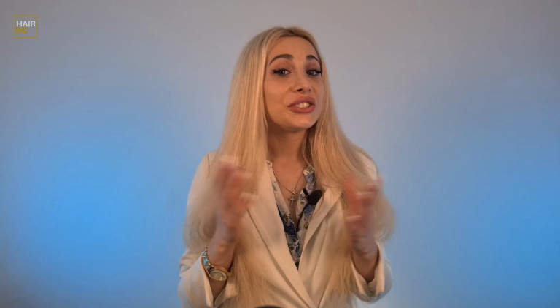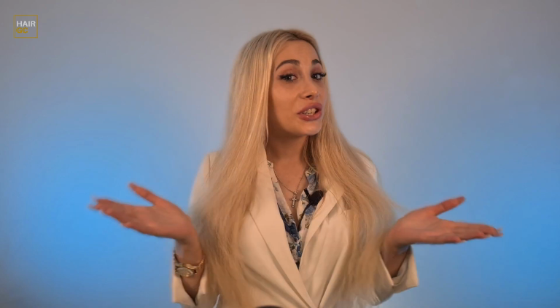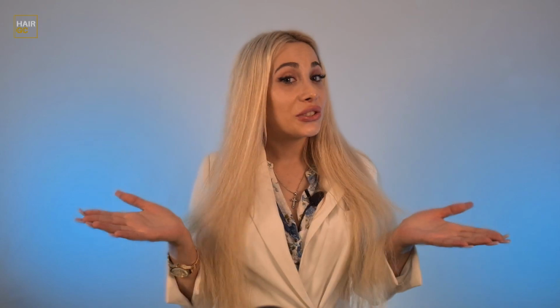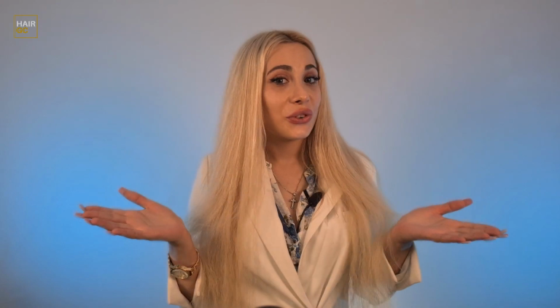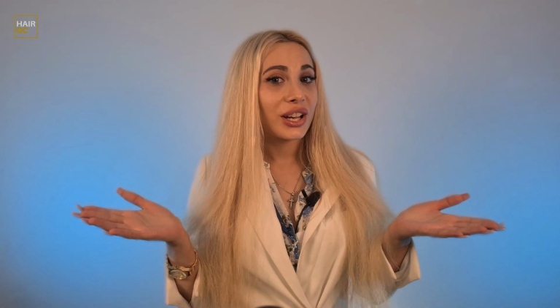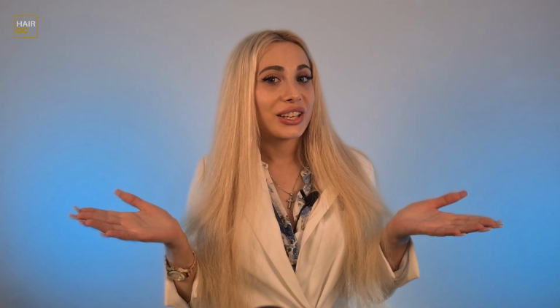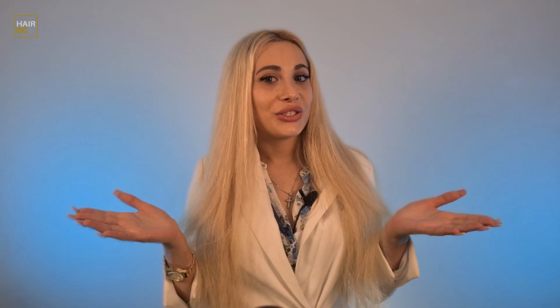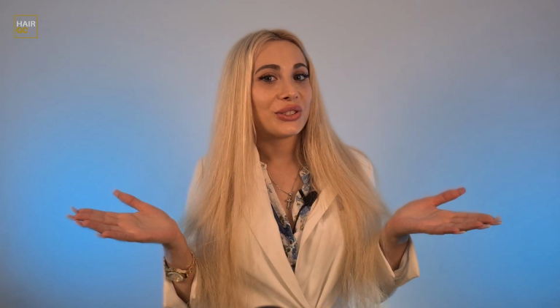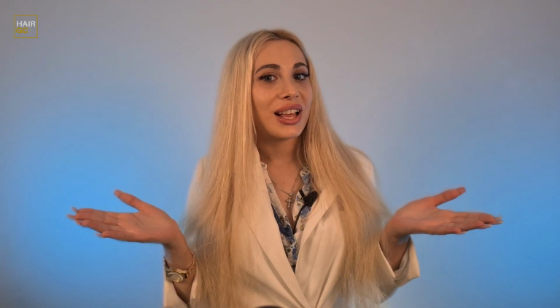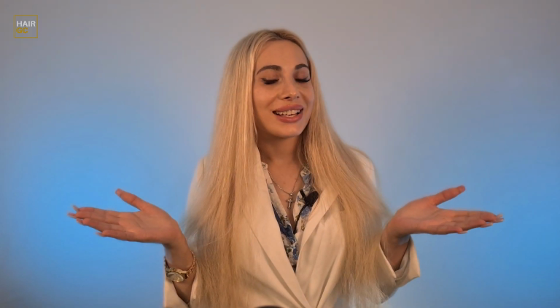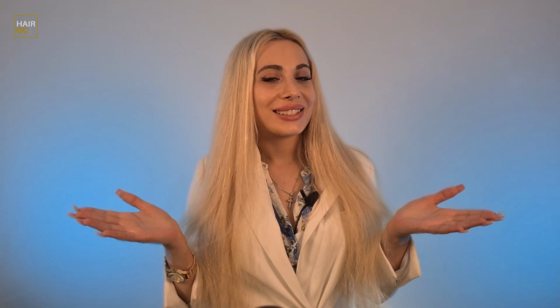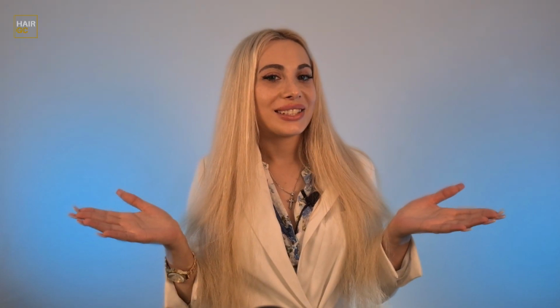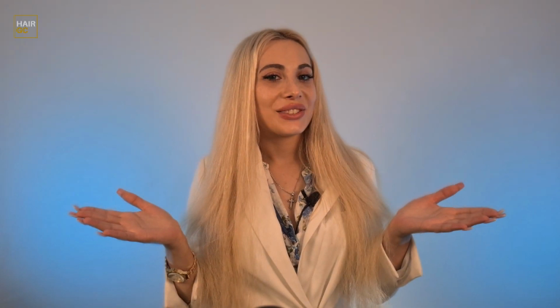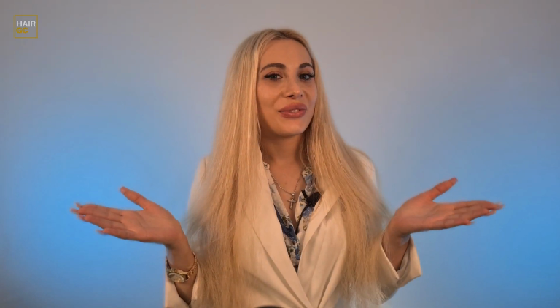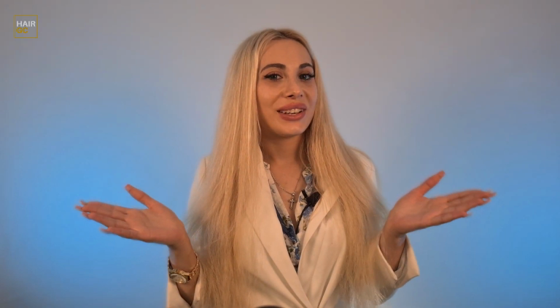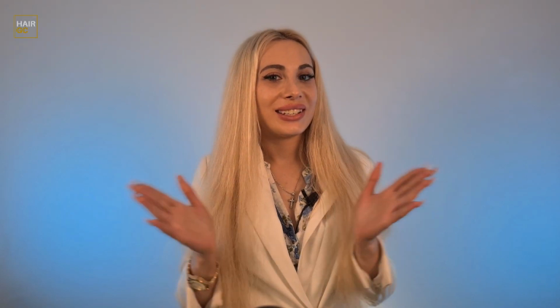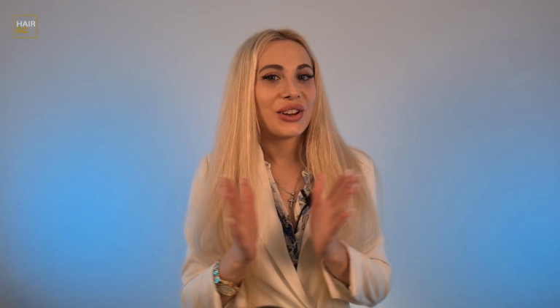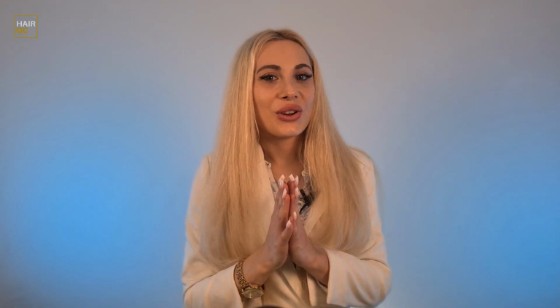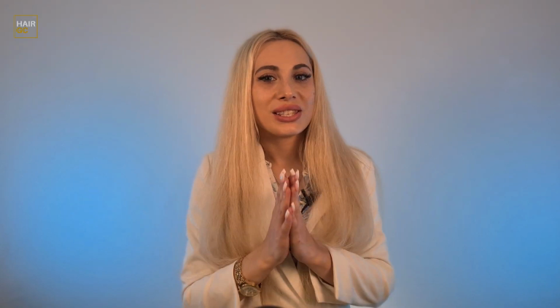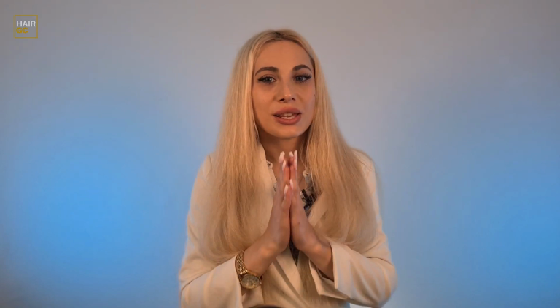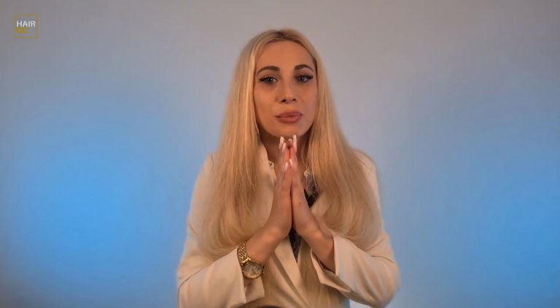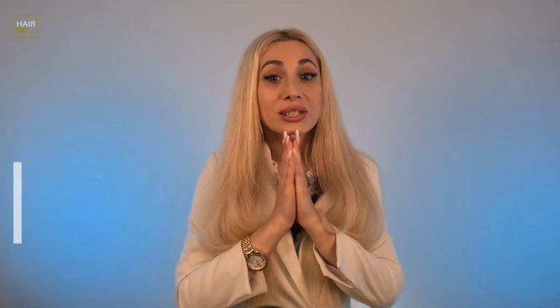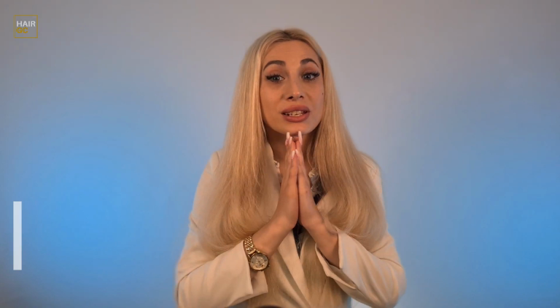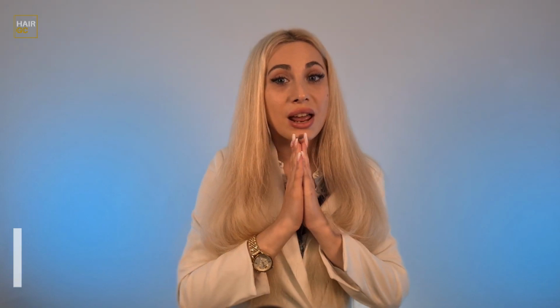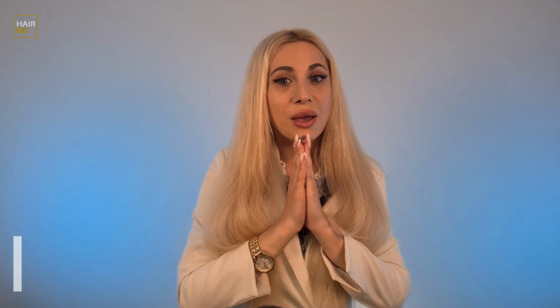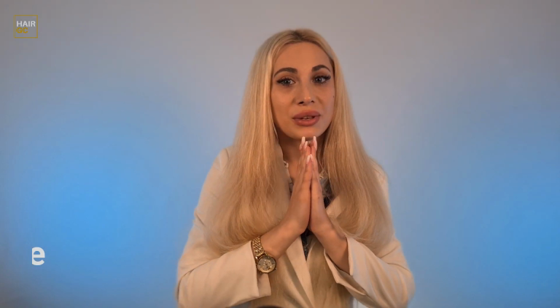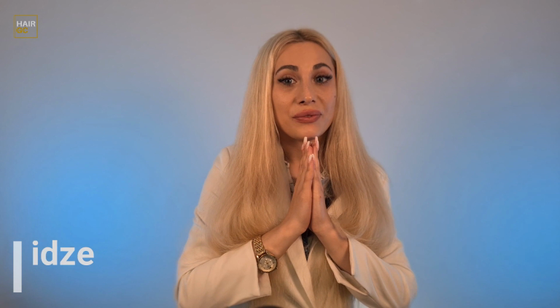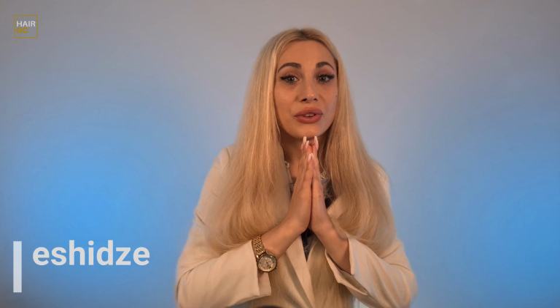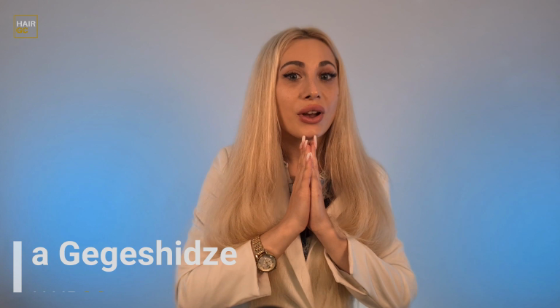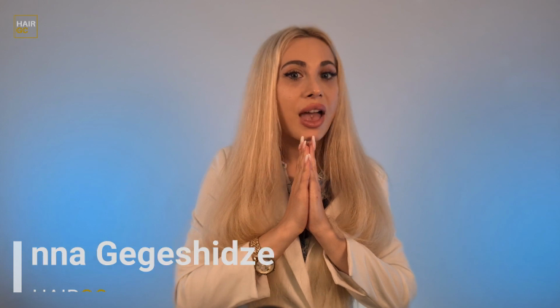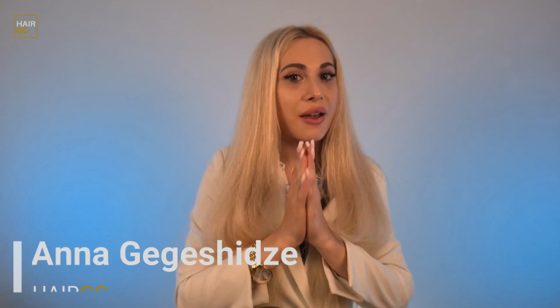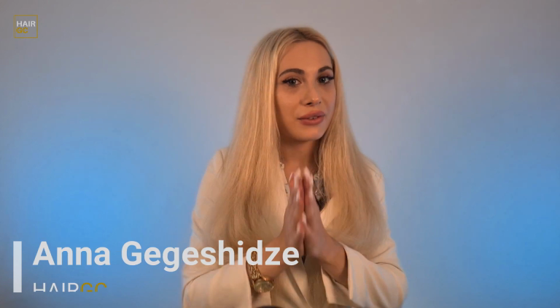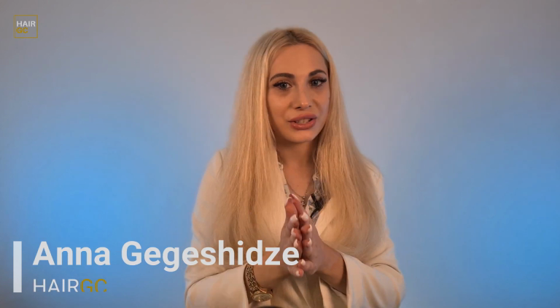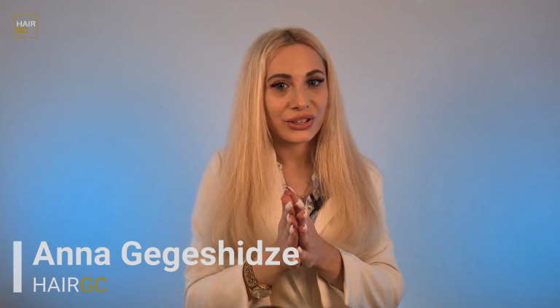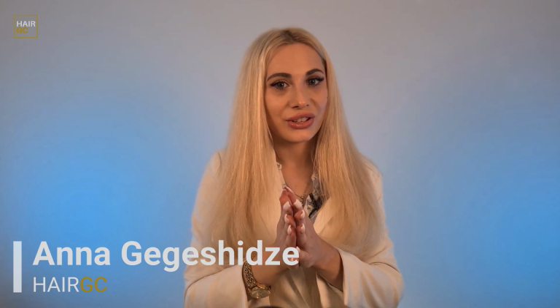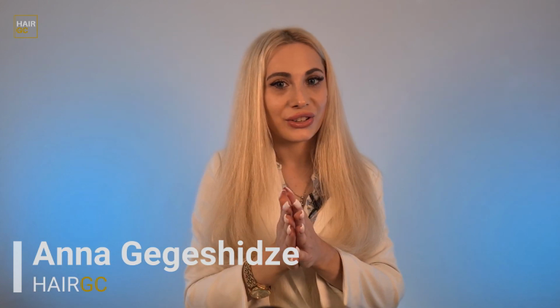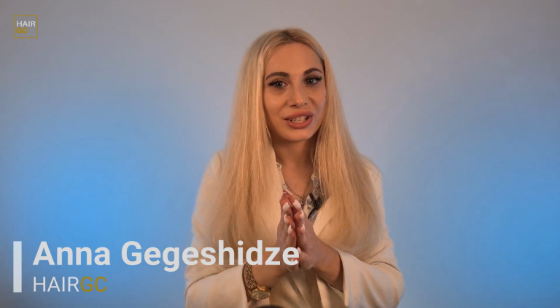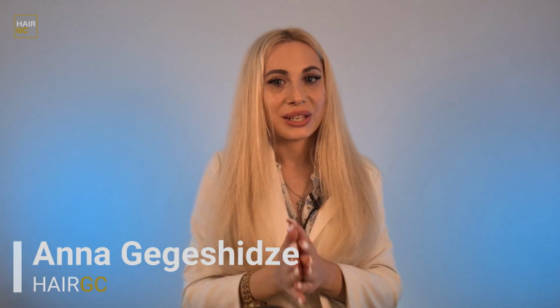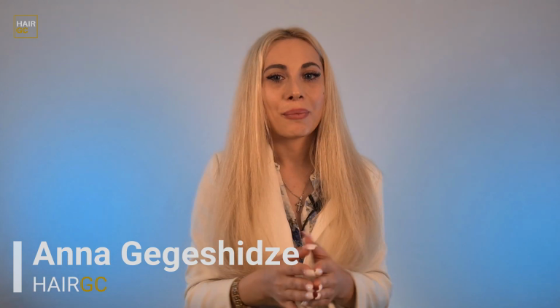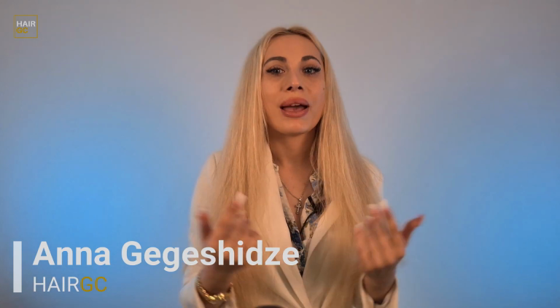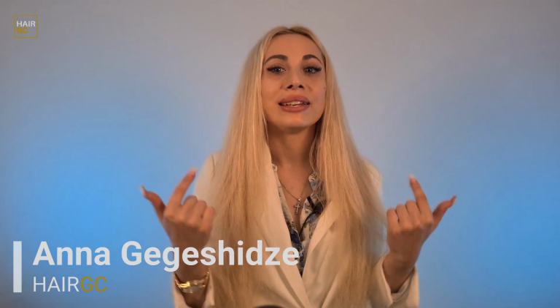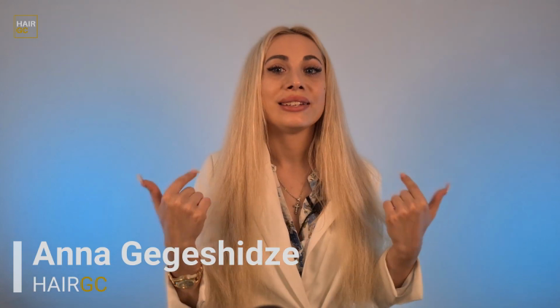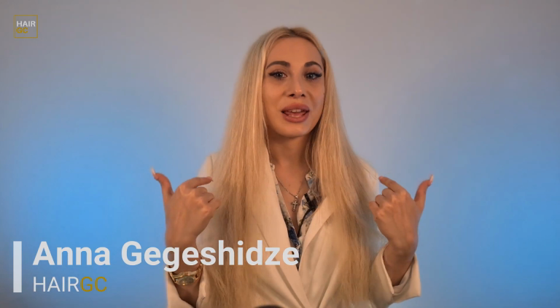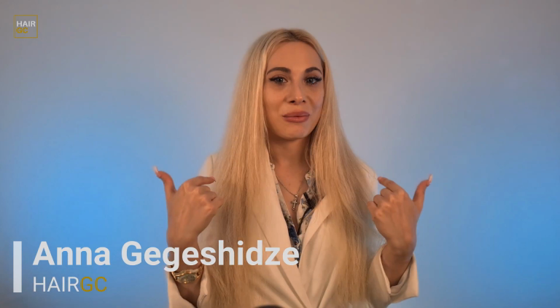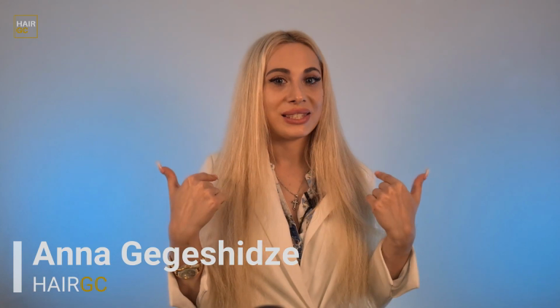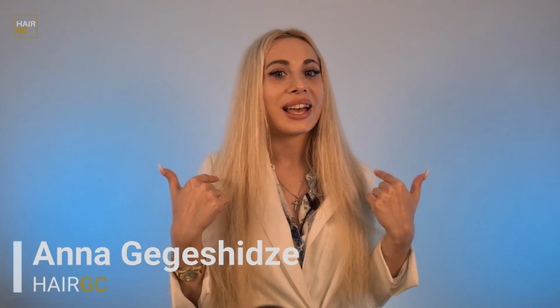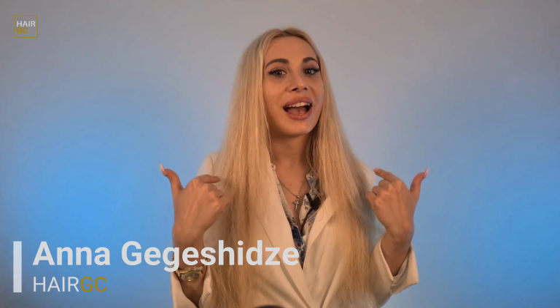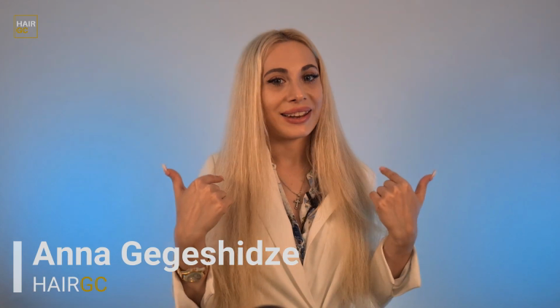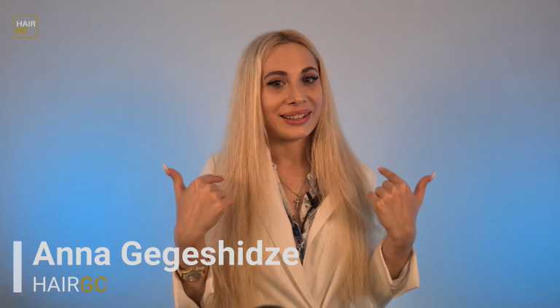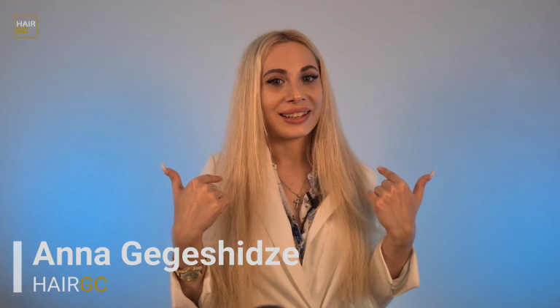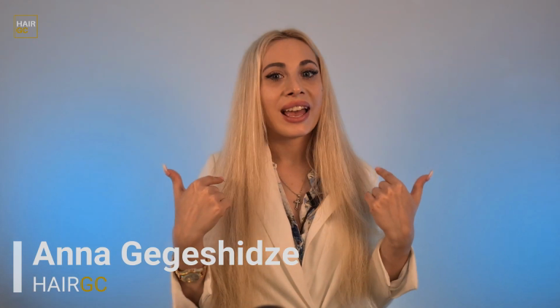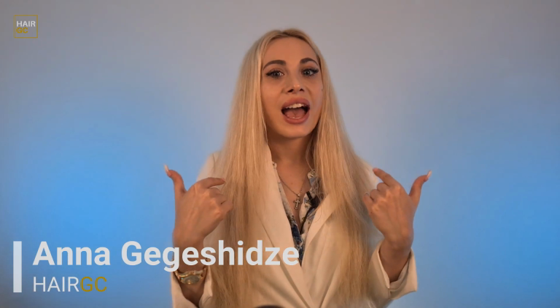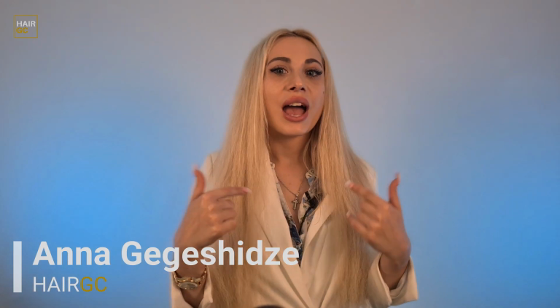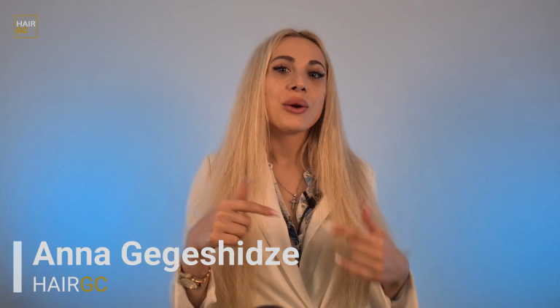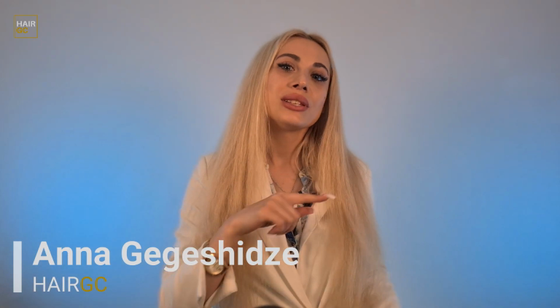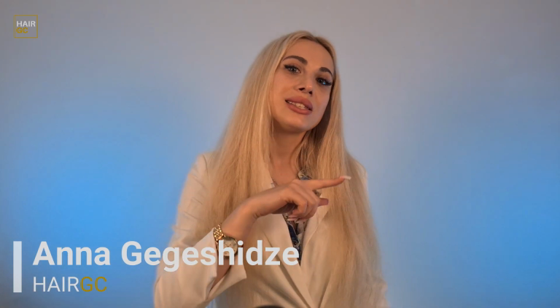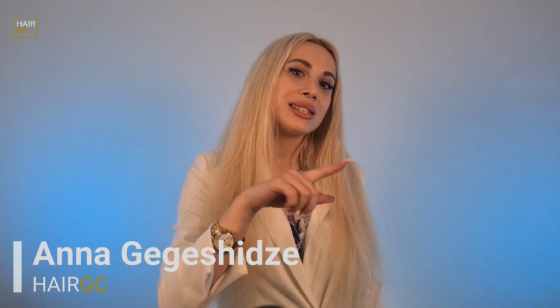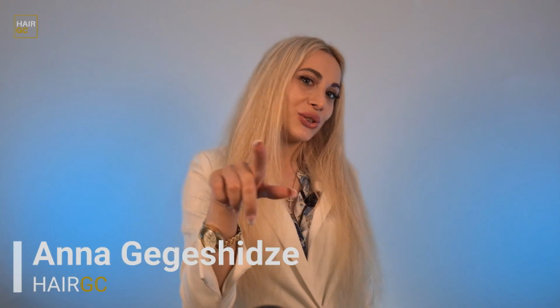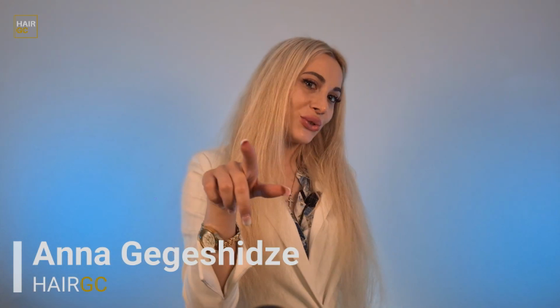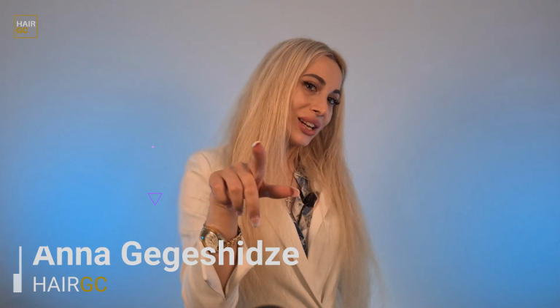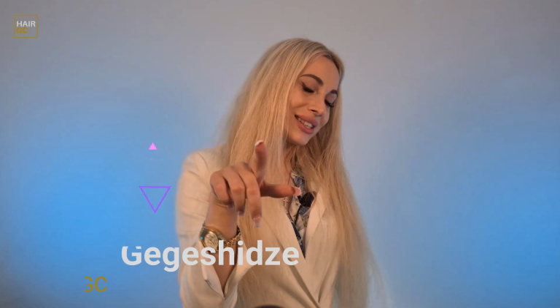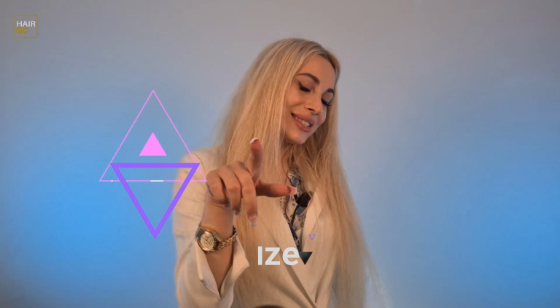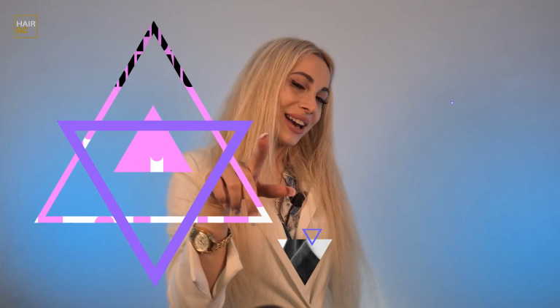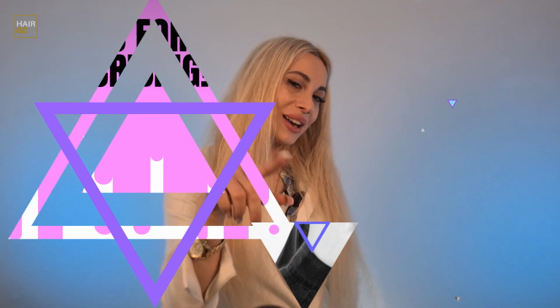Don't forget to like this video and subscribe if you haven't already. My name is Ani — I'll see you next time.